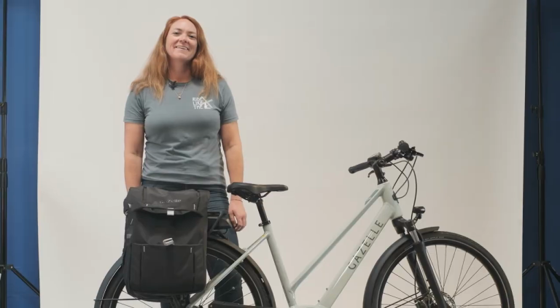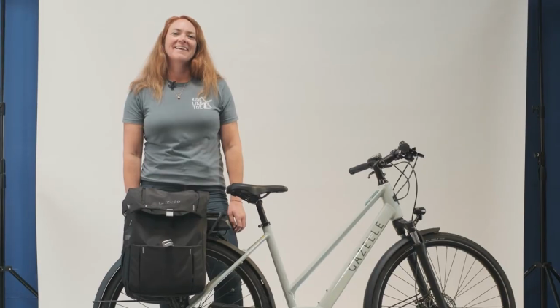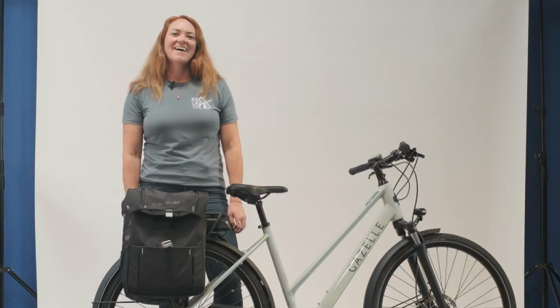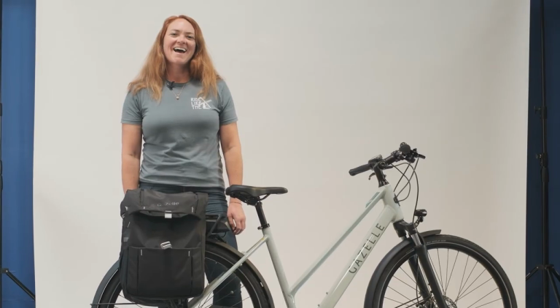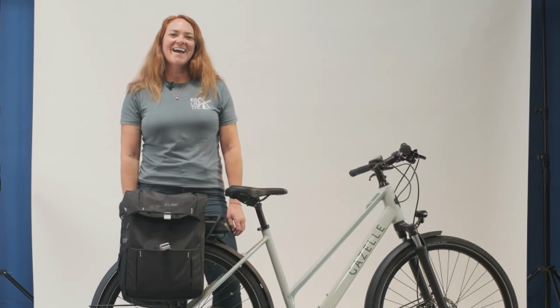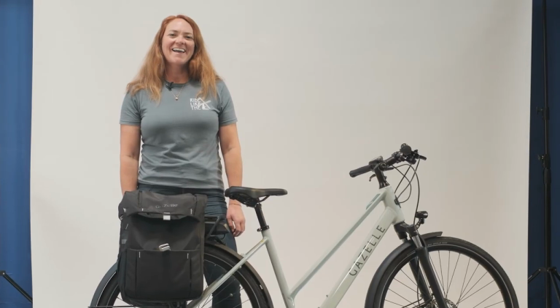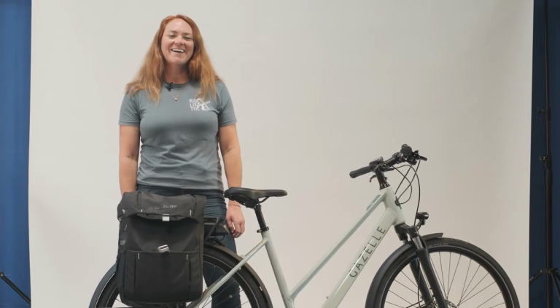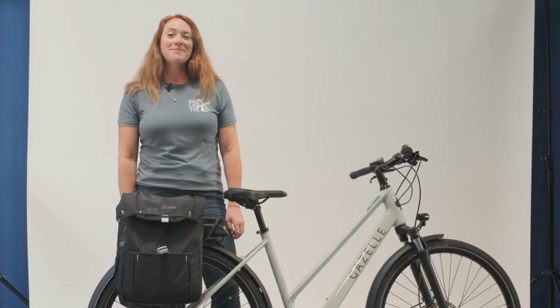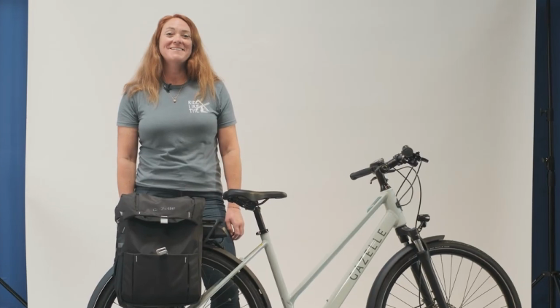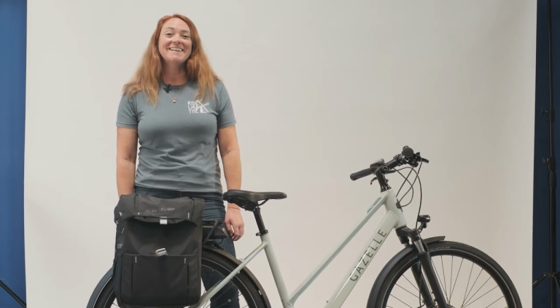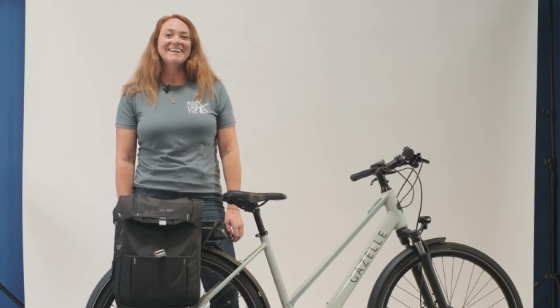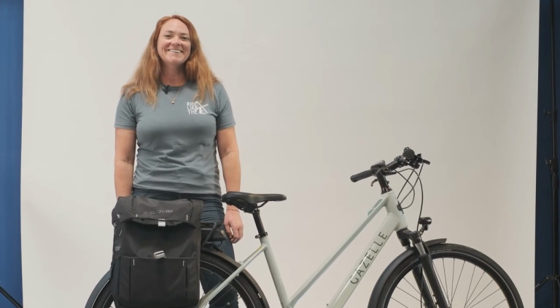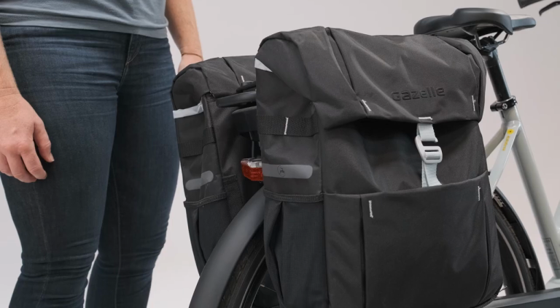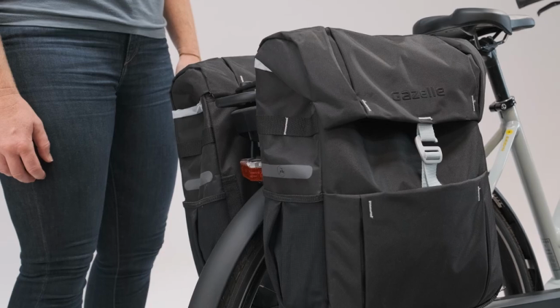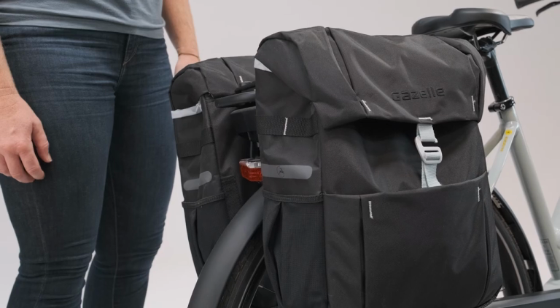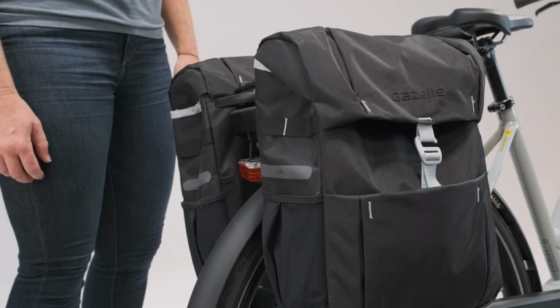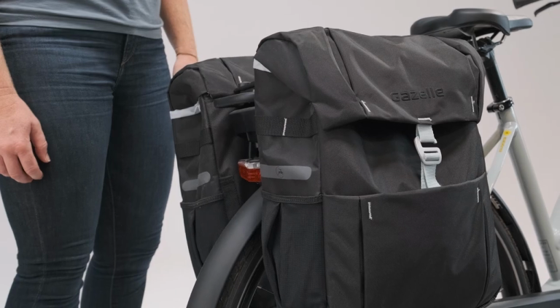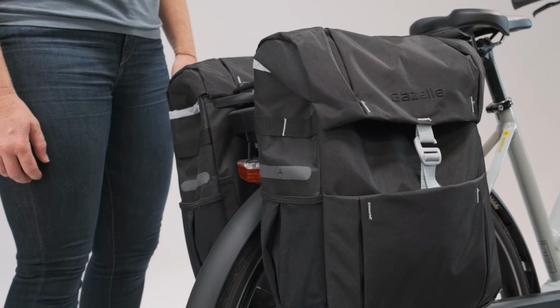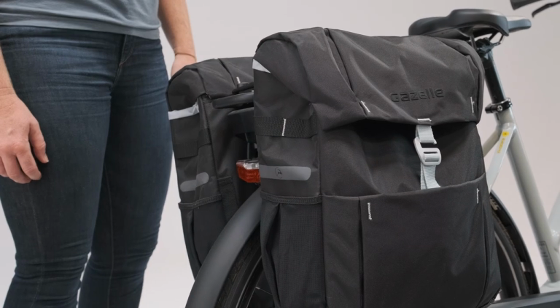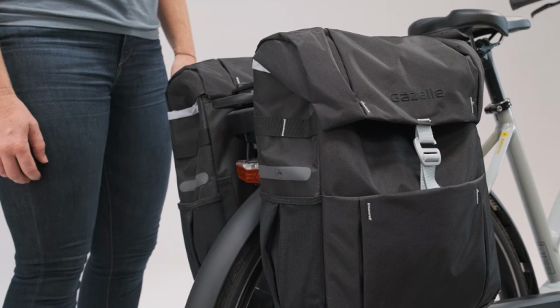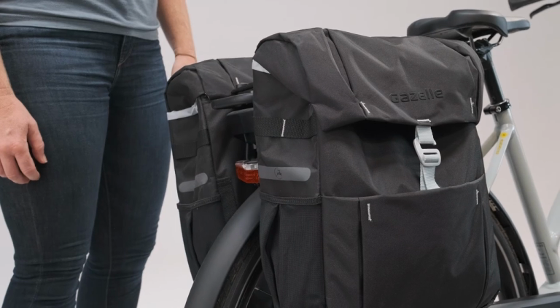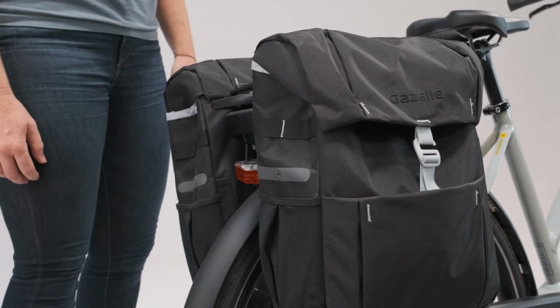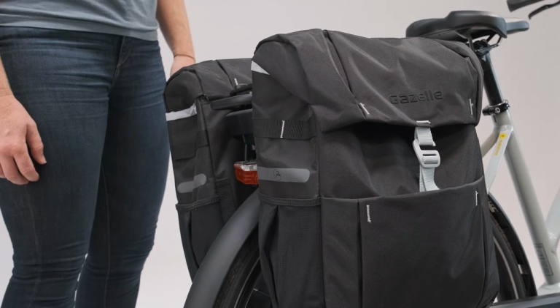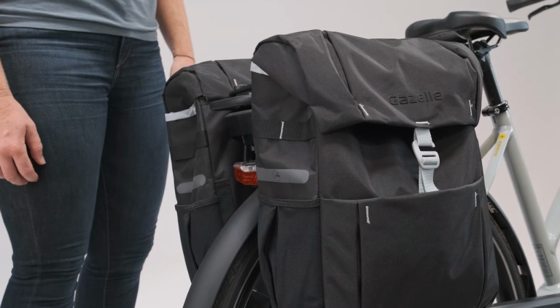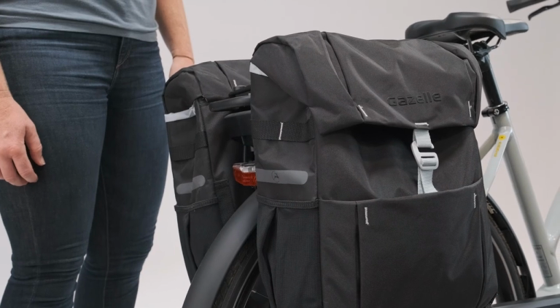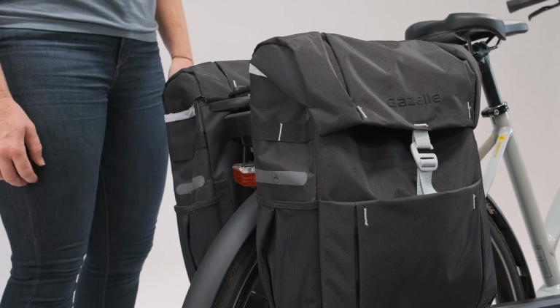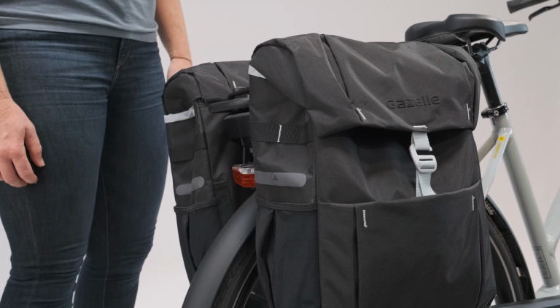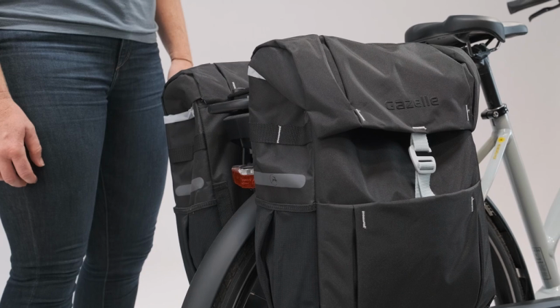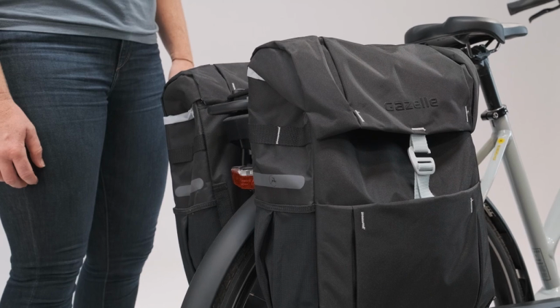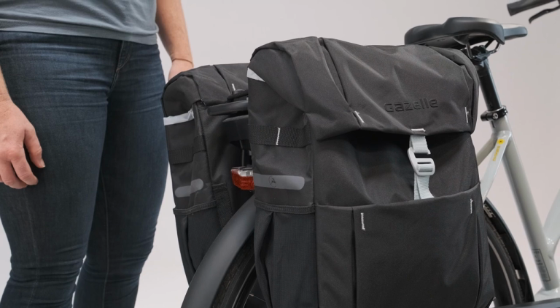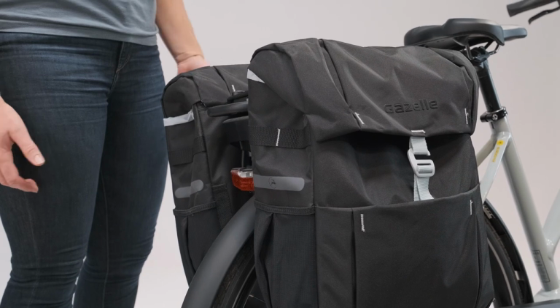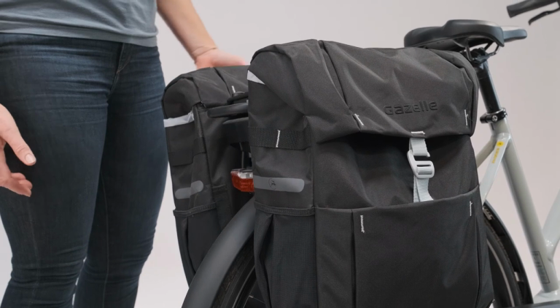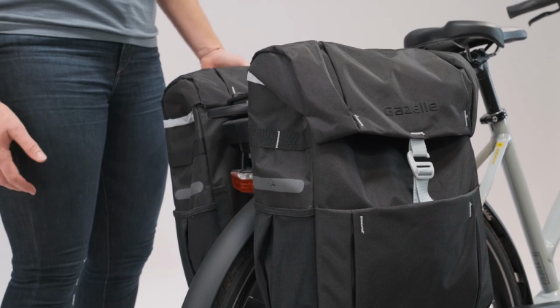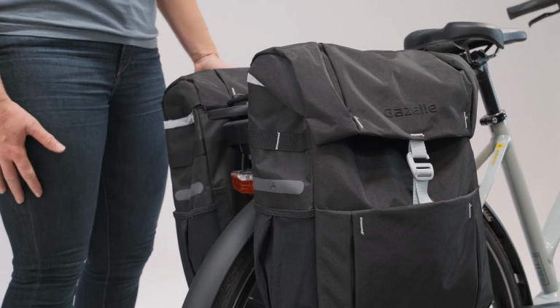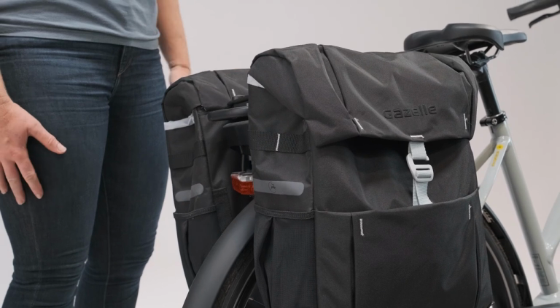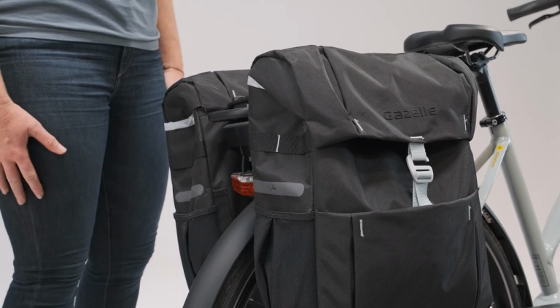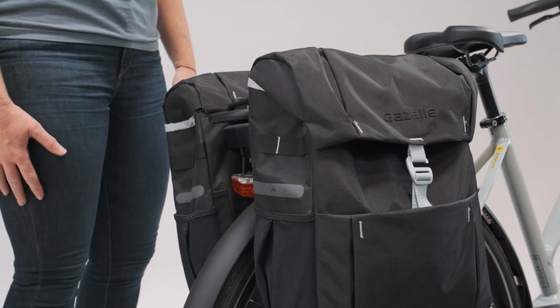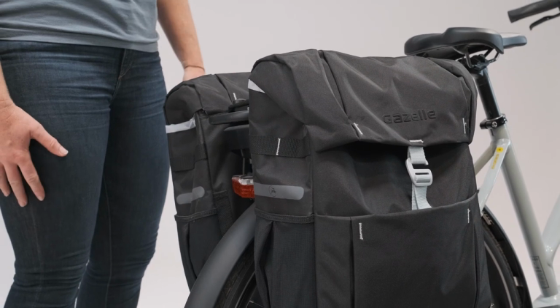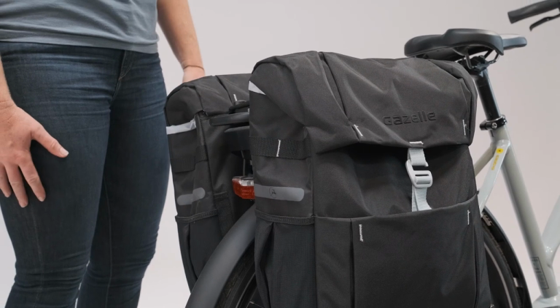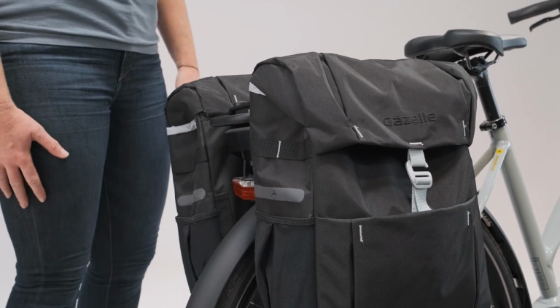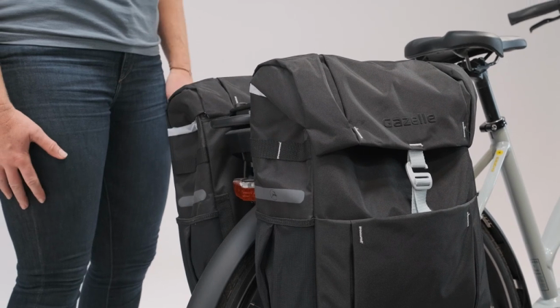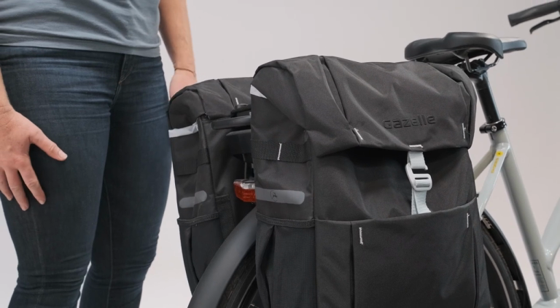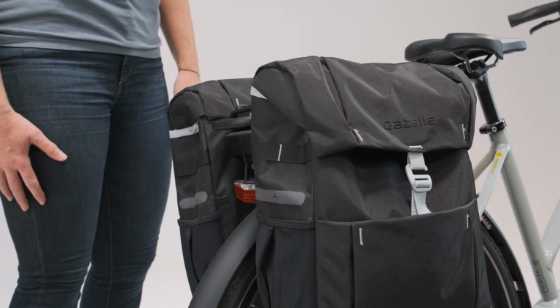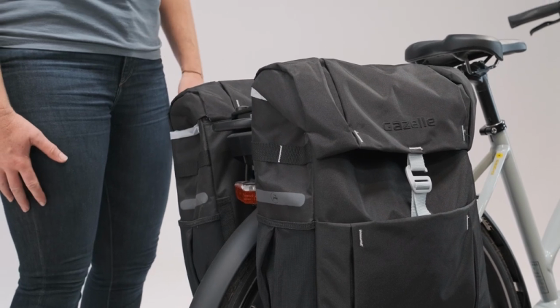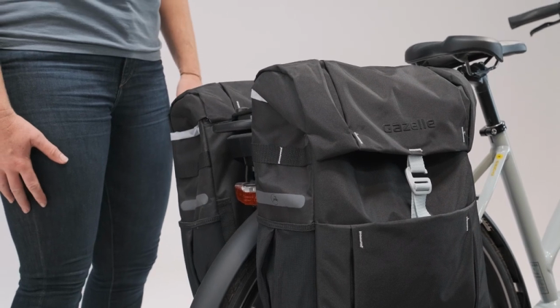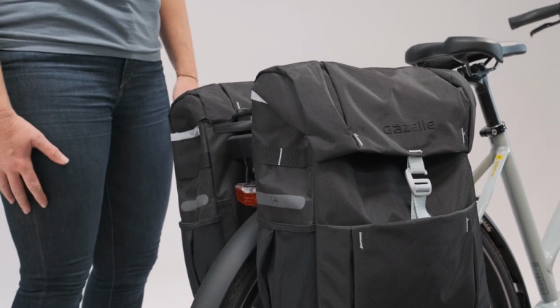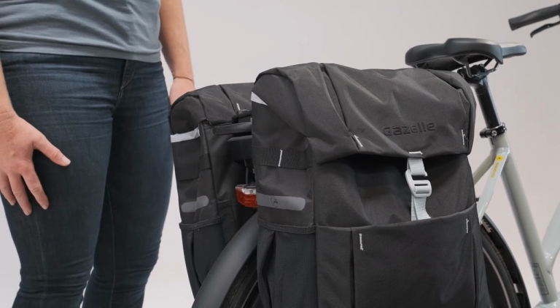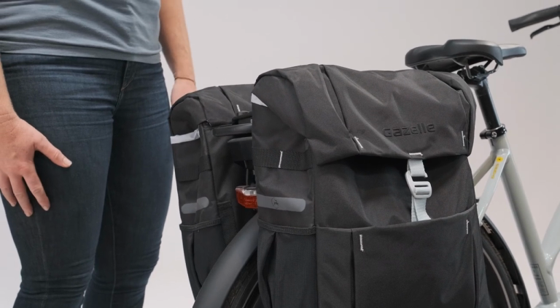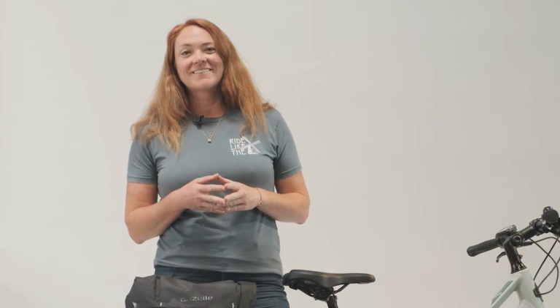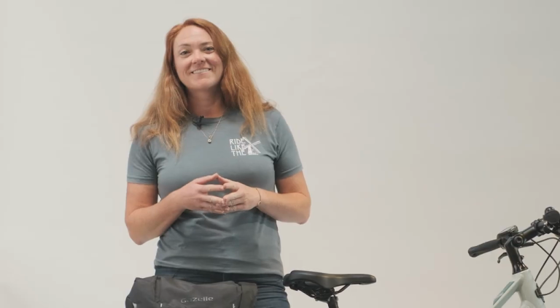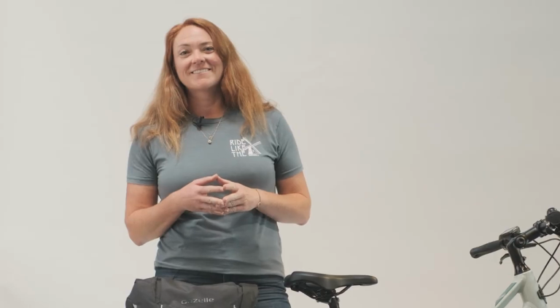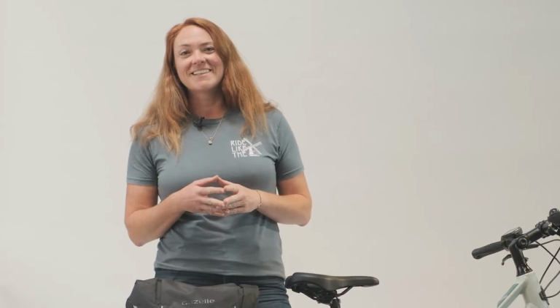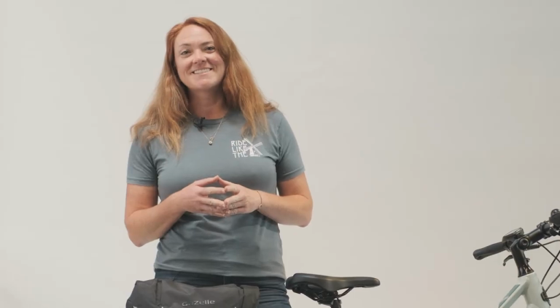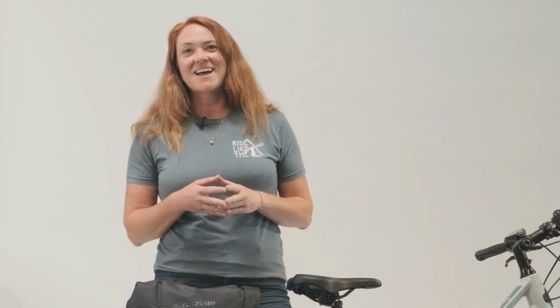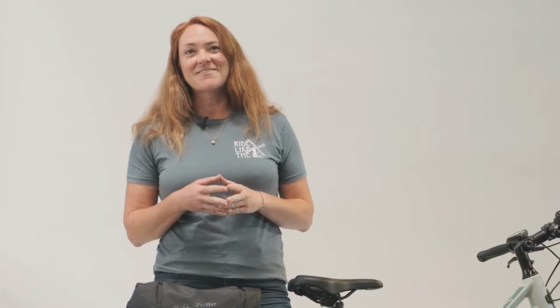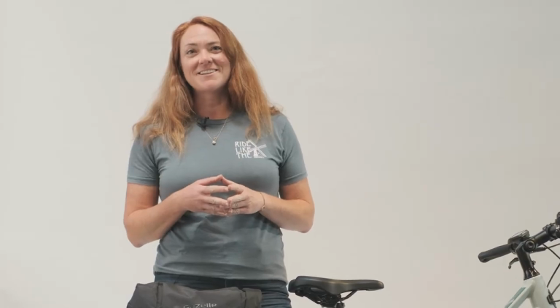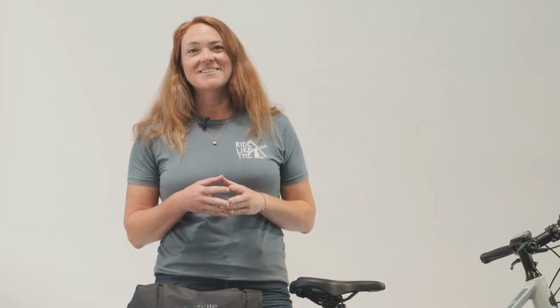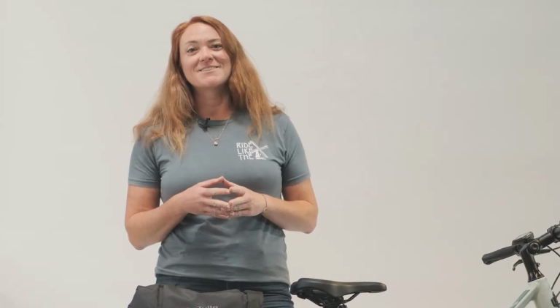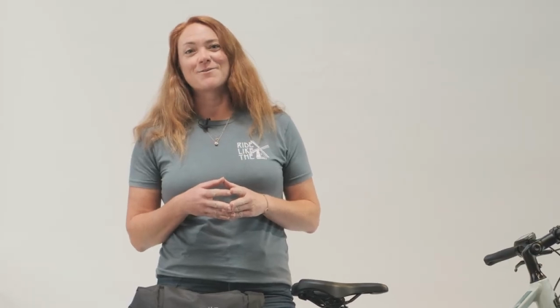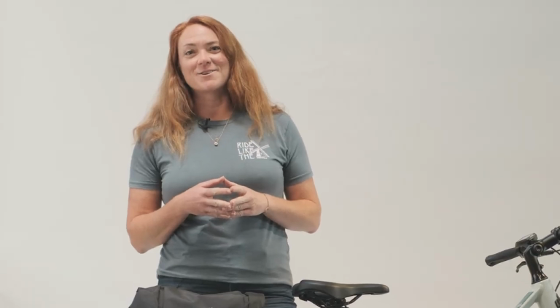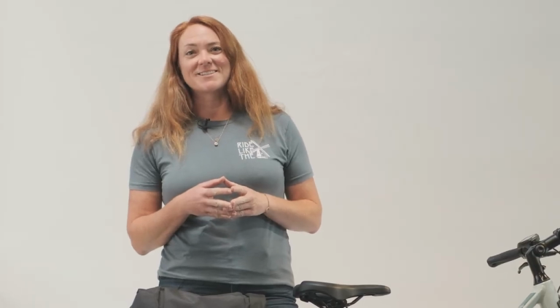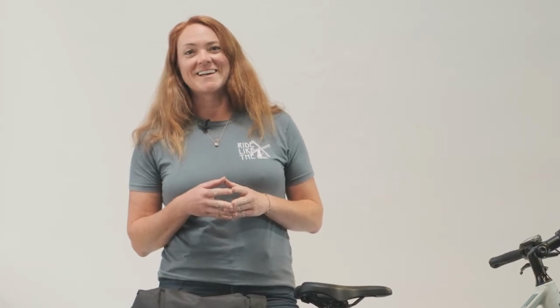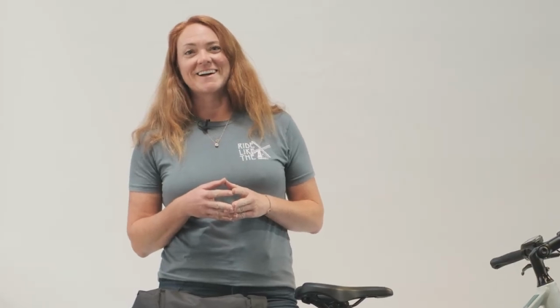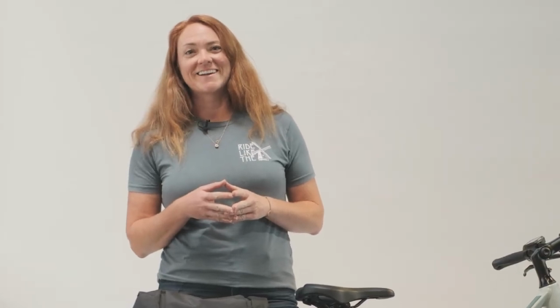Hi, I'm Tina. See this beautiful bag right here? I love it. It's the Gazelle Double Pannier. Let's dive into this gorgeous hunk.